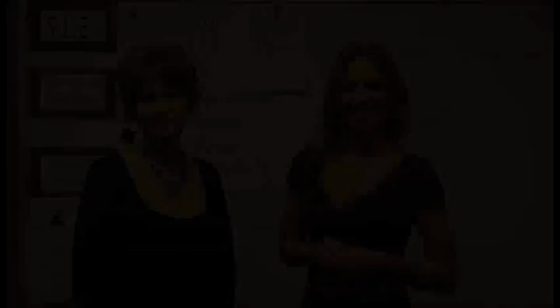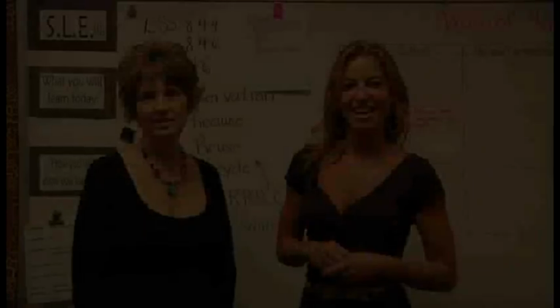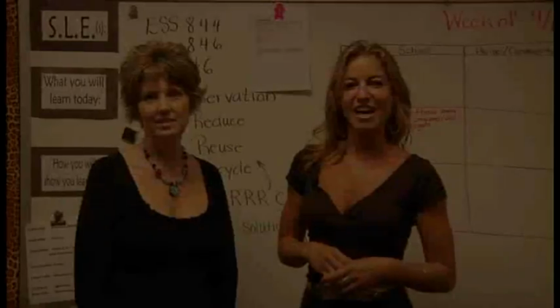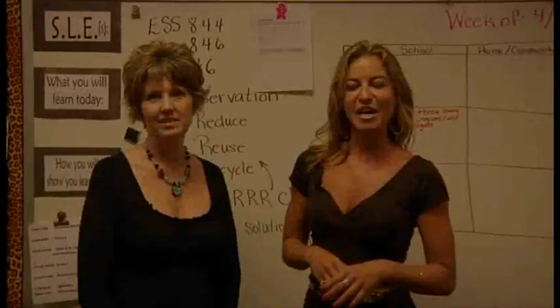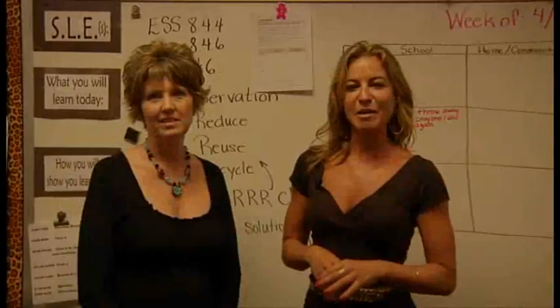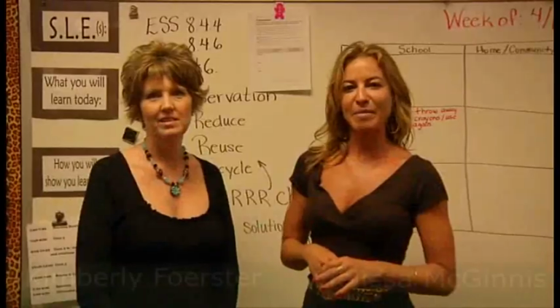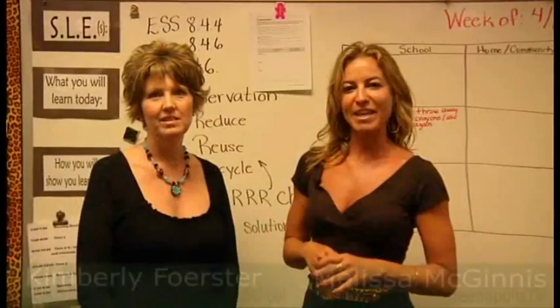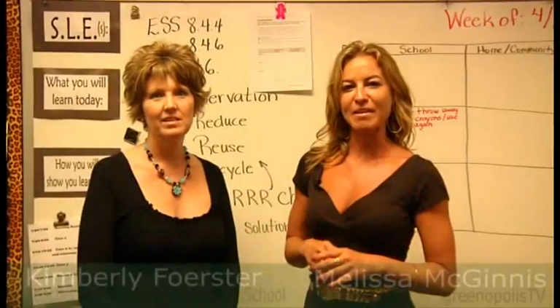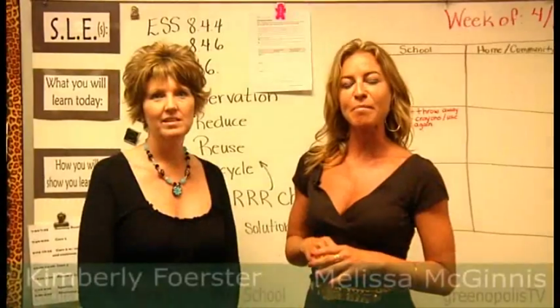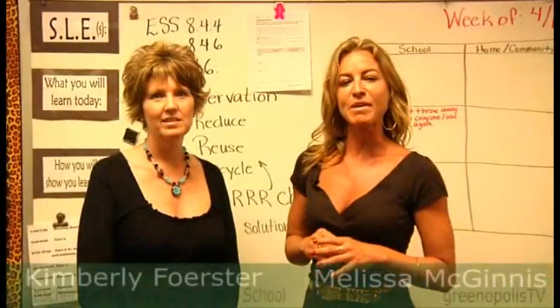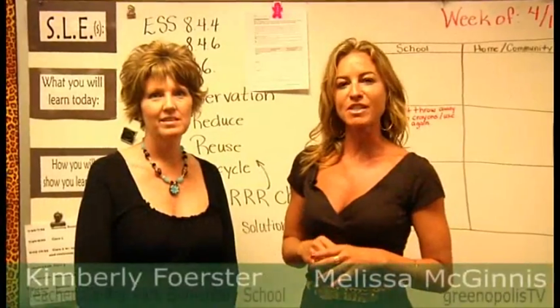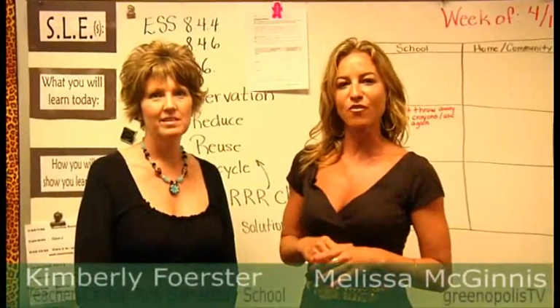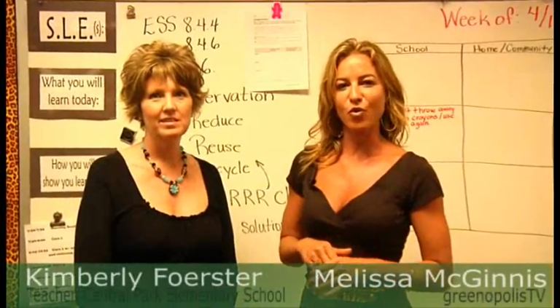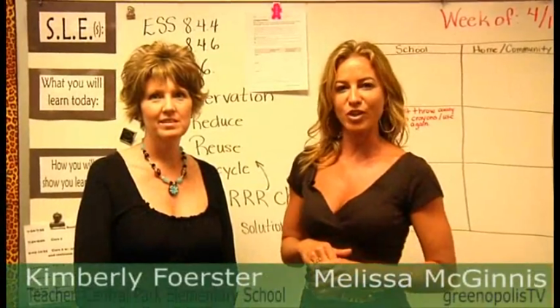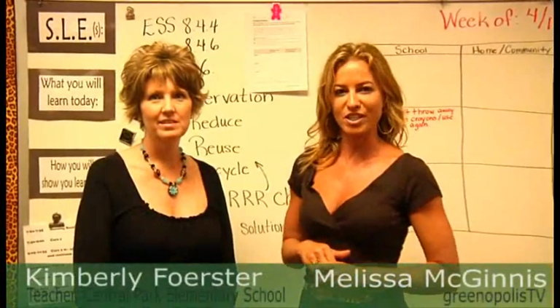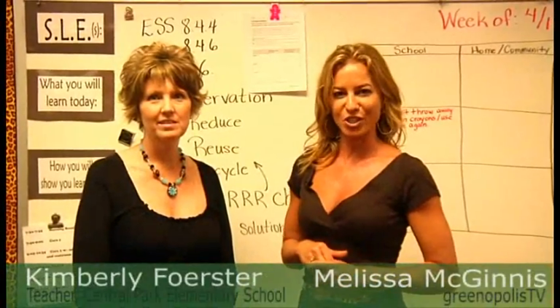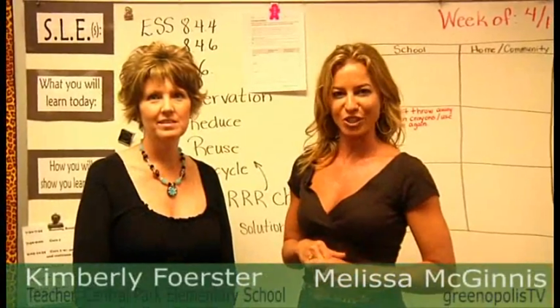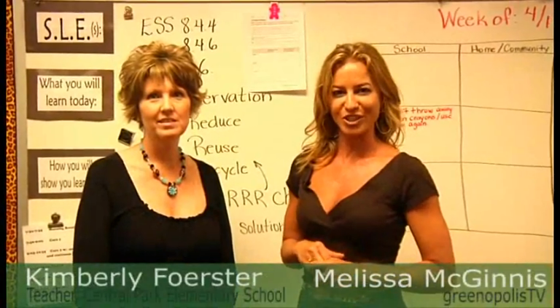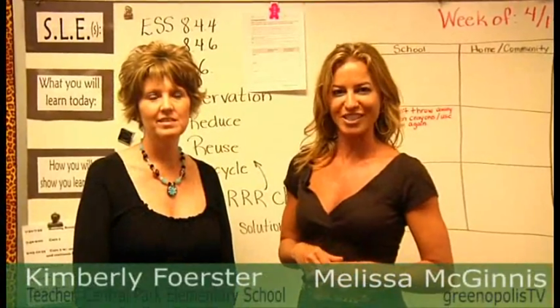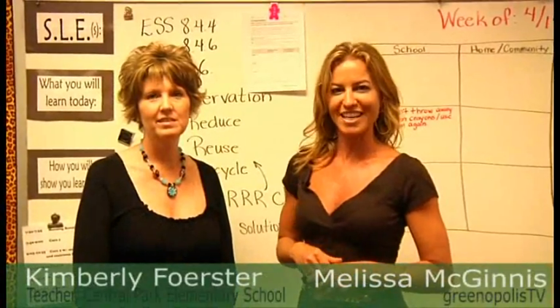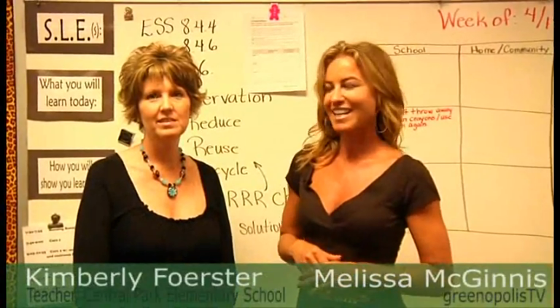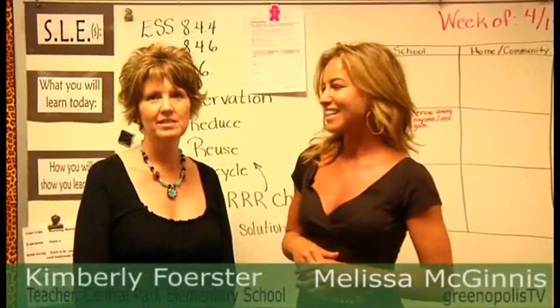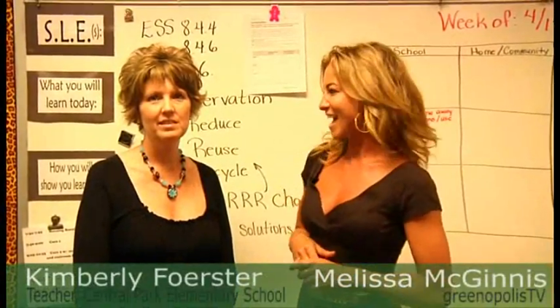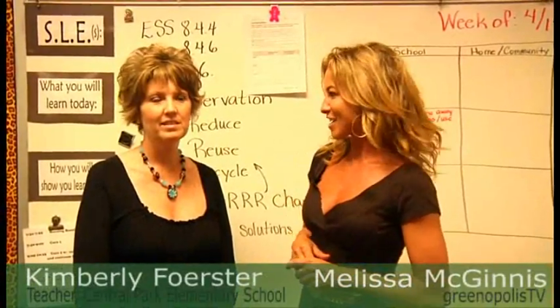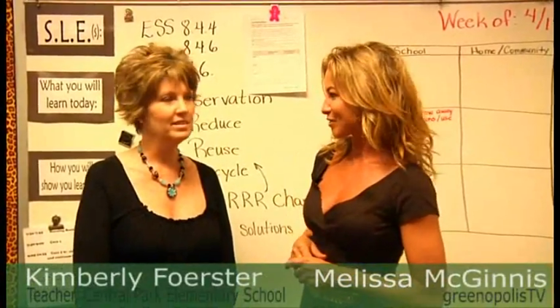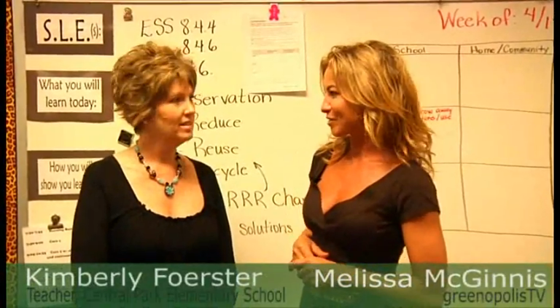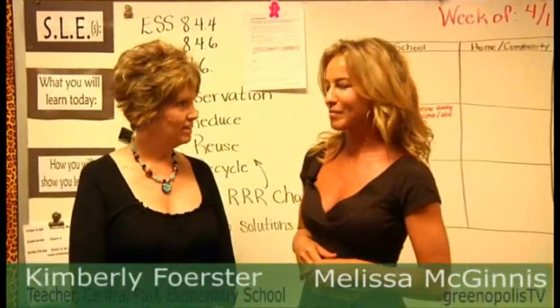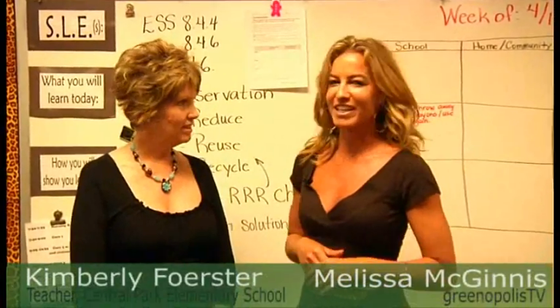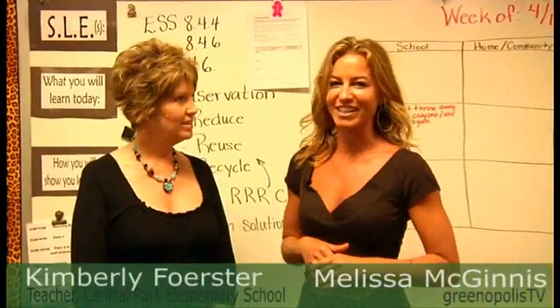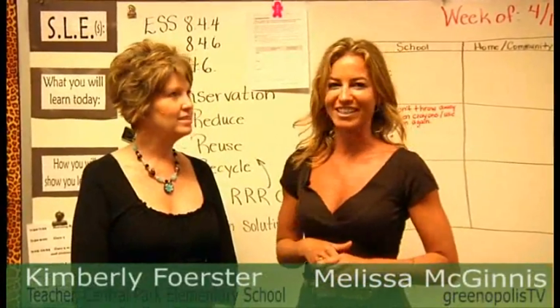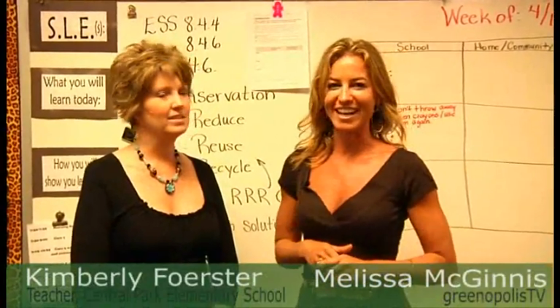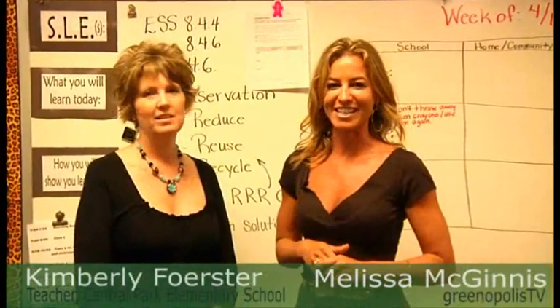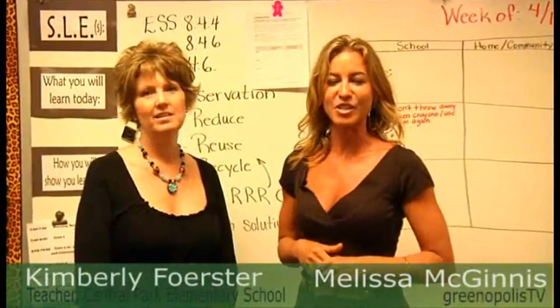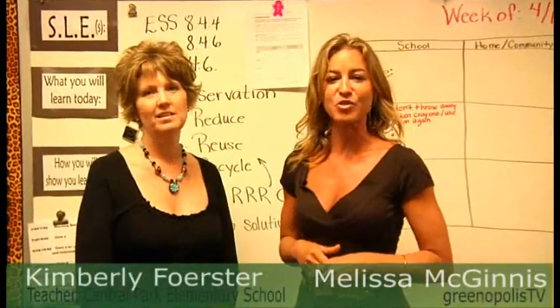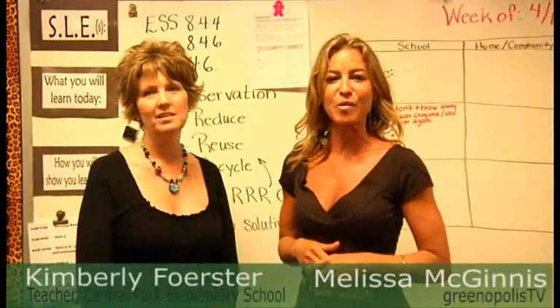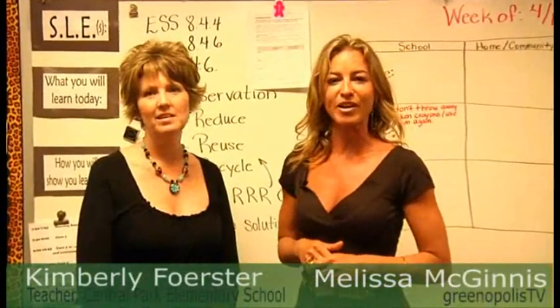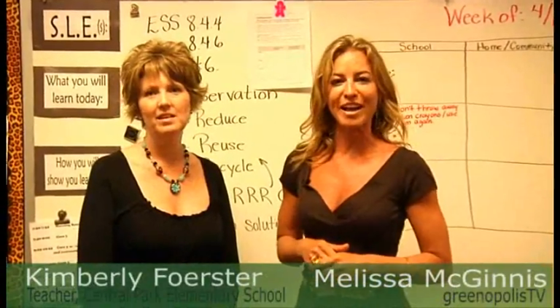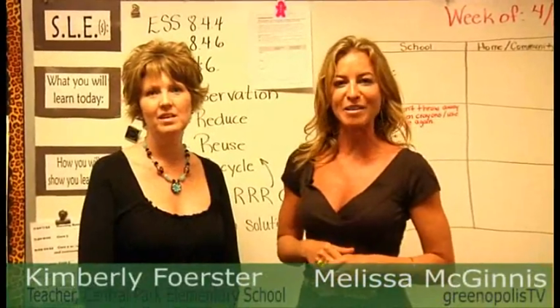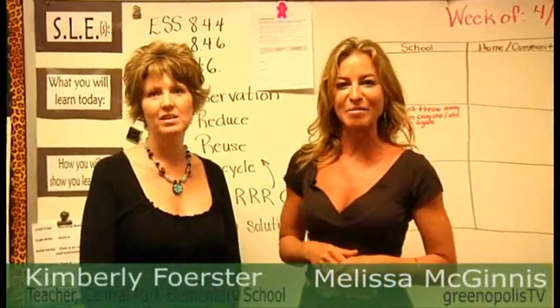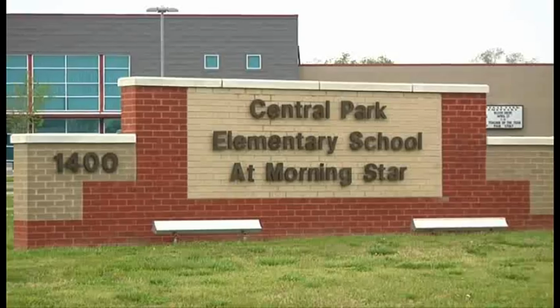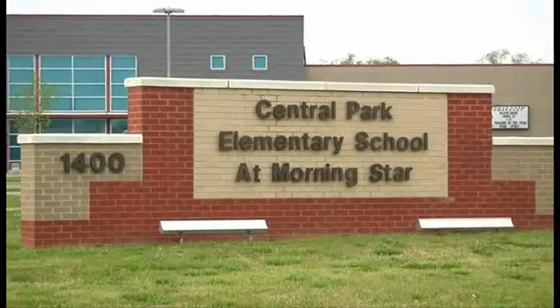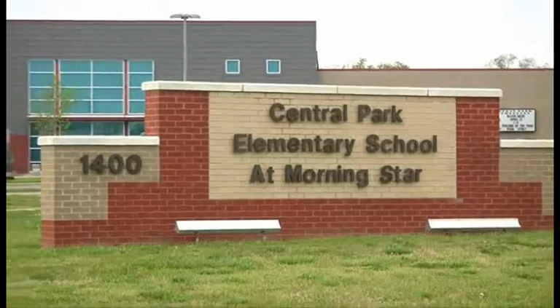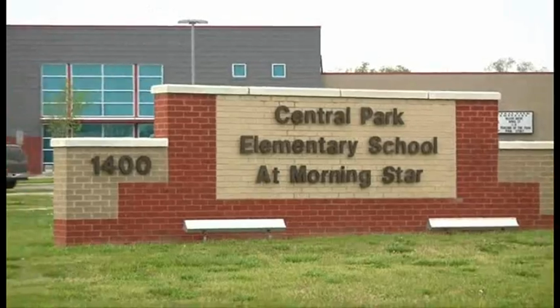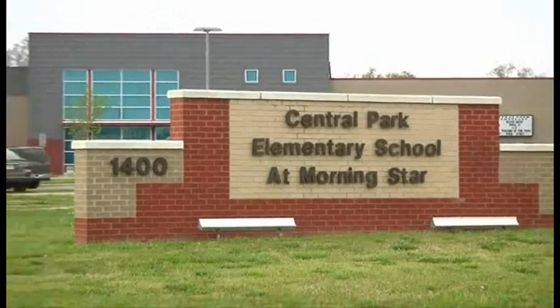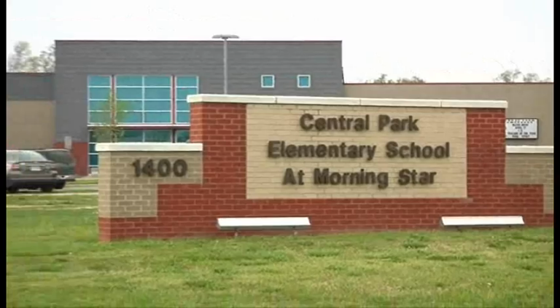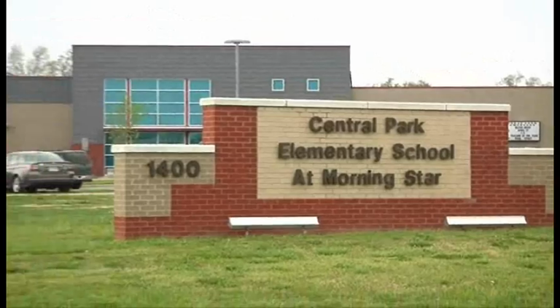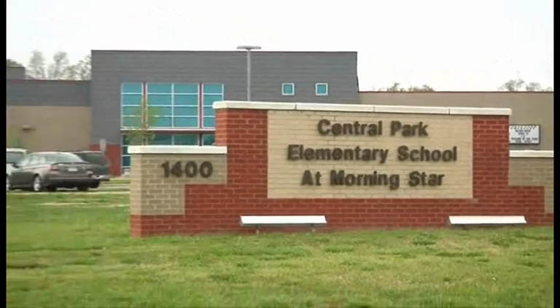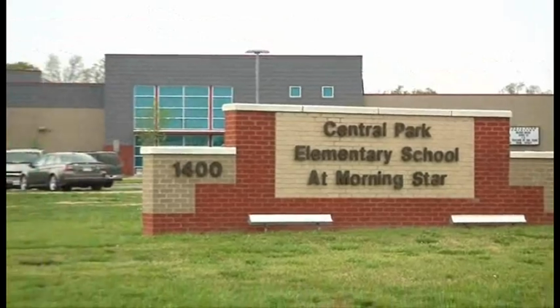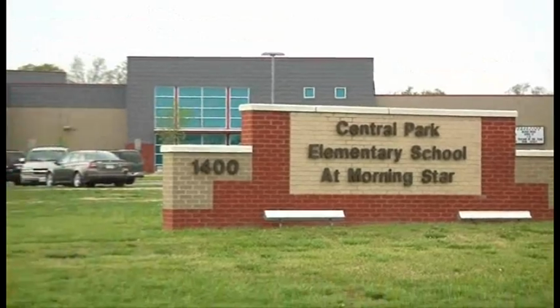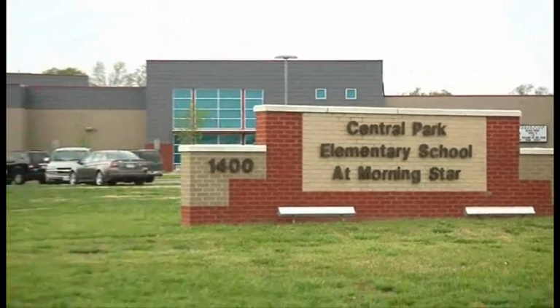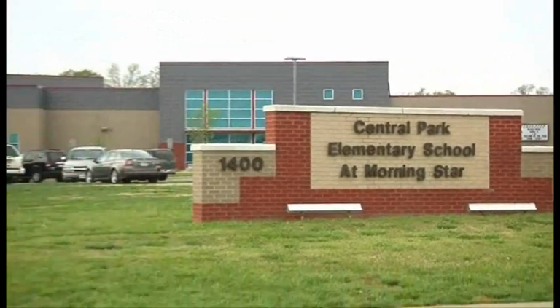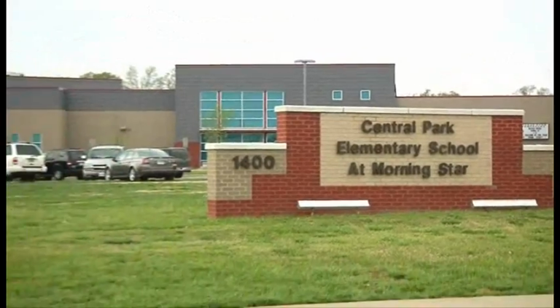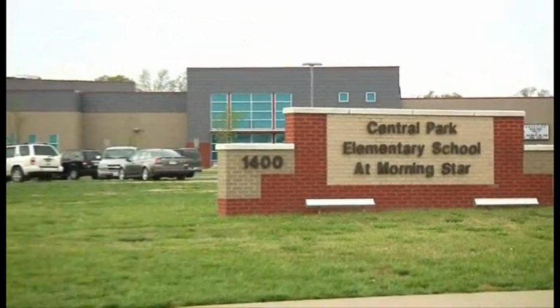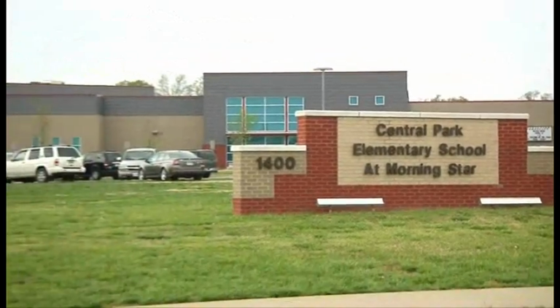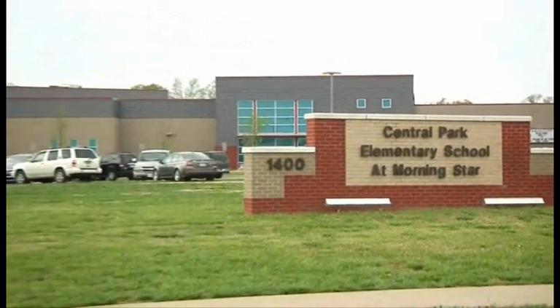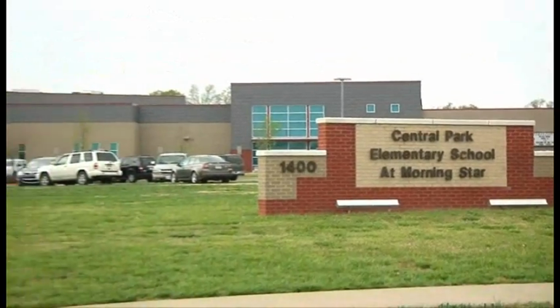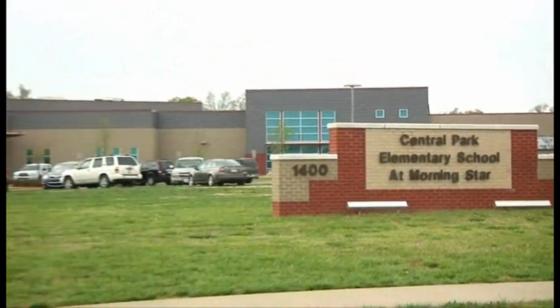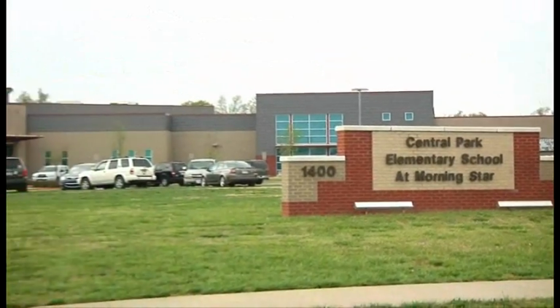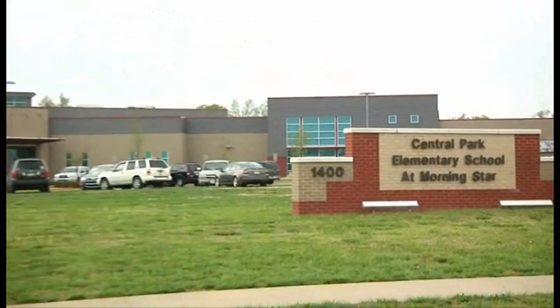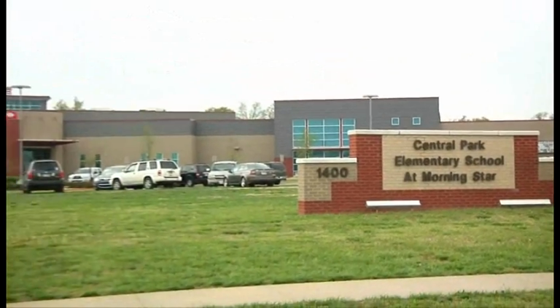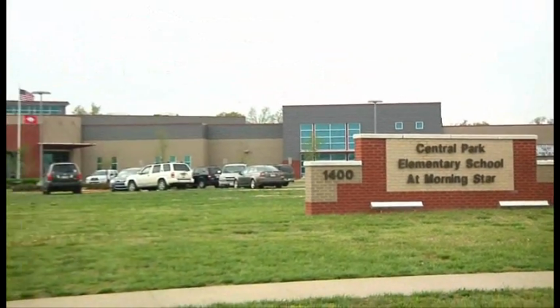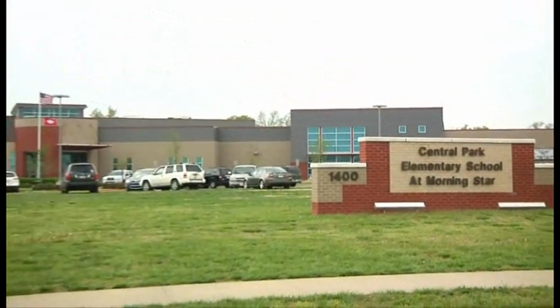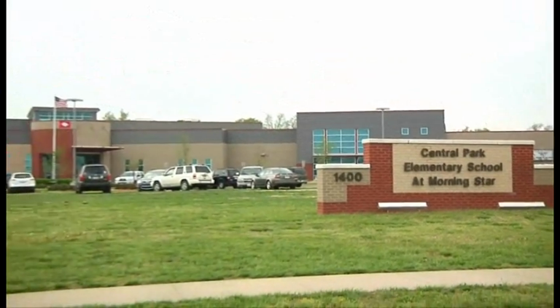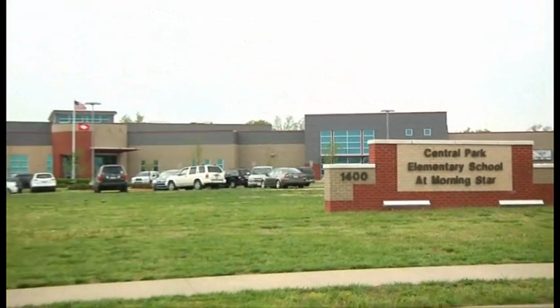I am in Ms. Forster's classroom here at Central Park Elementary. Thank you for having us here today. Thank you for coming.